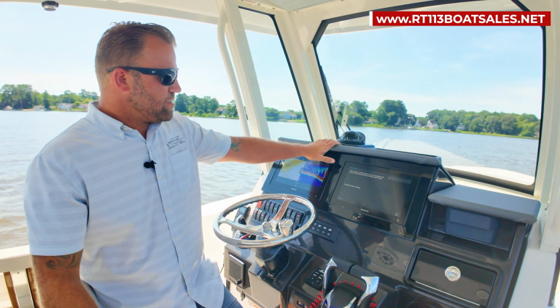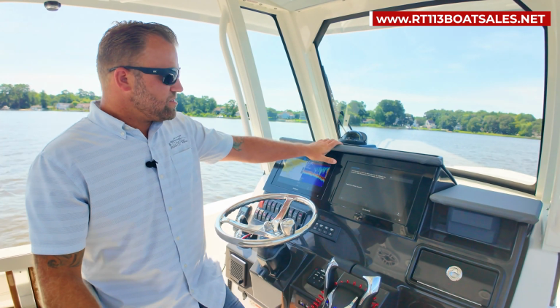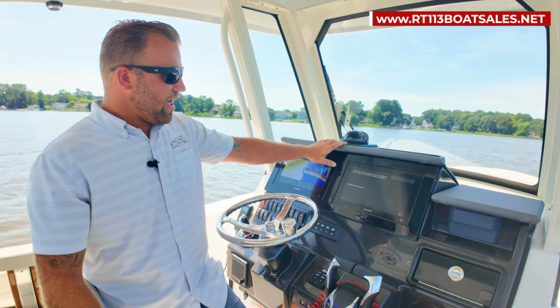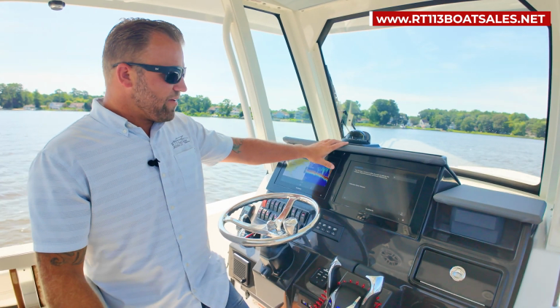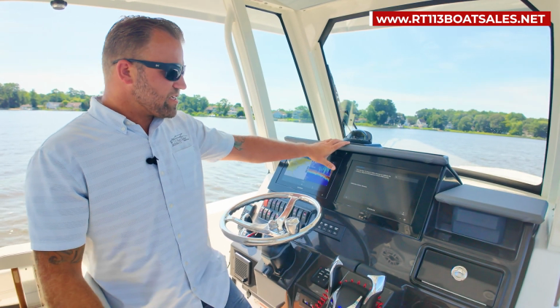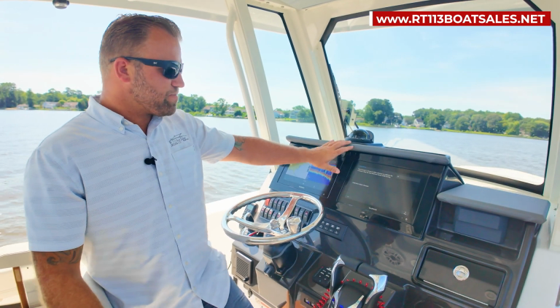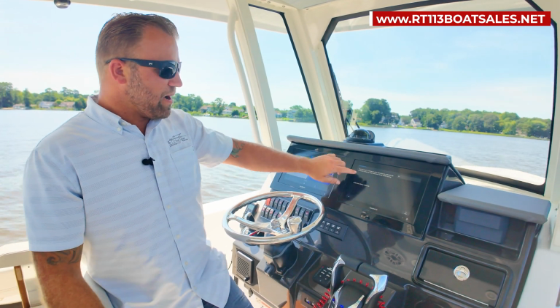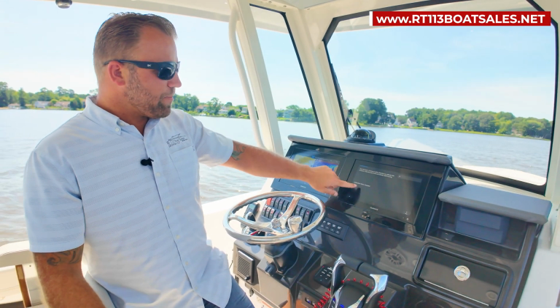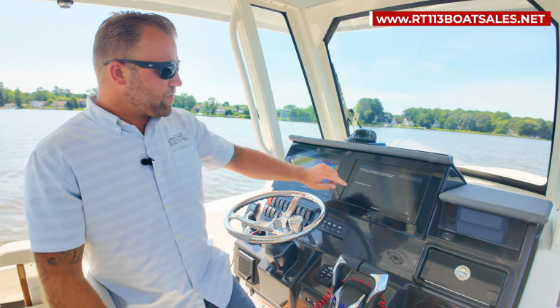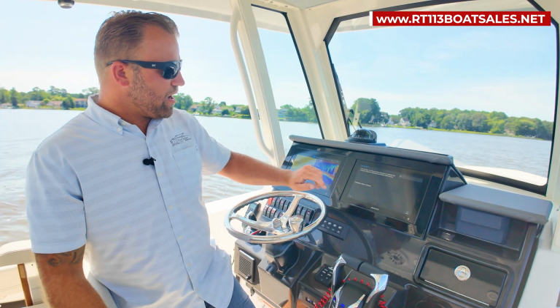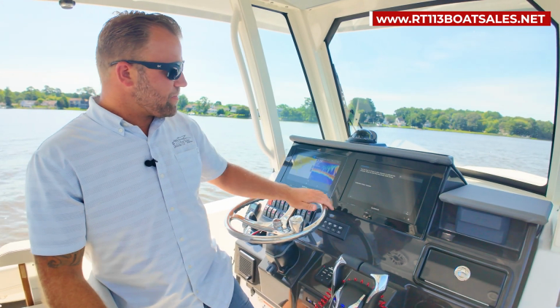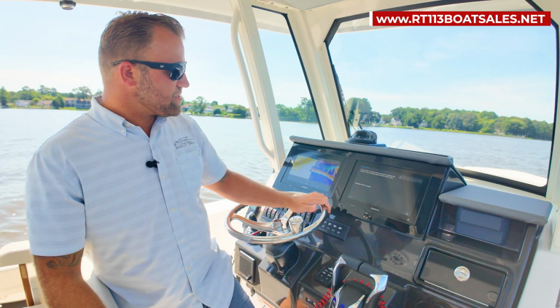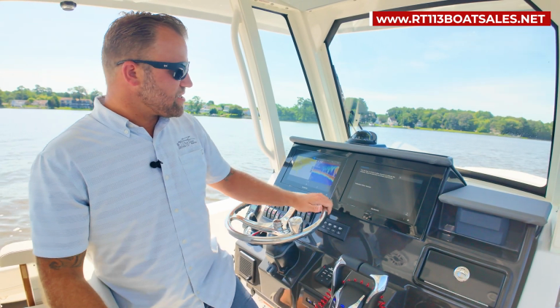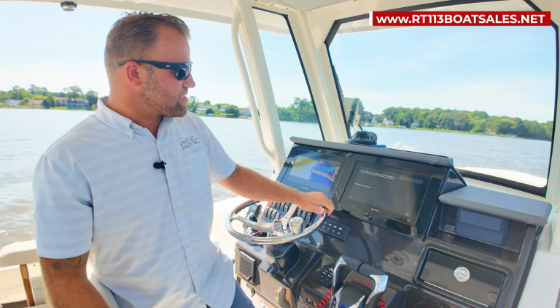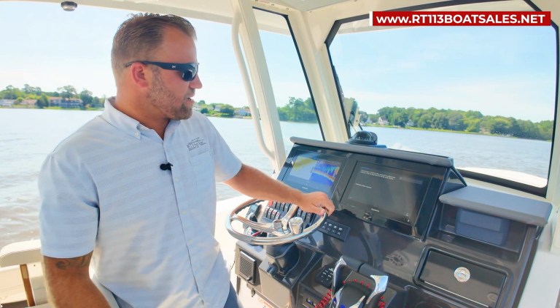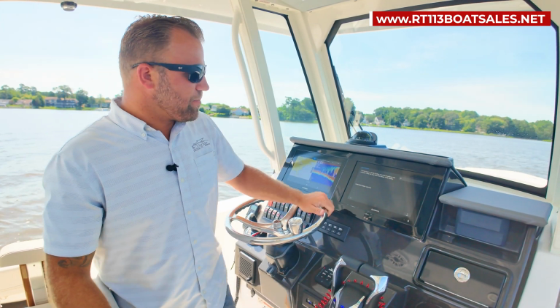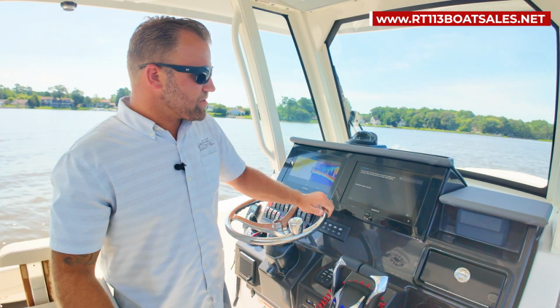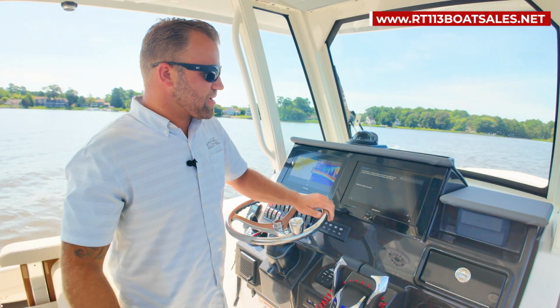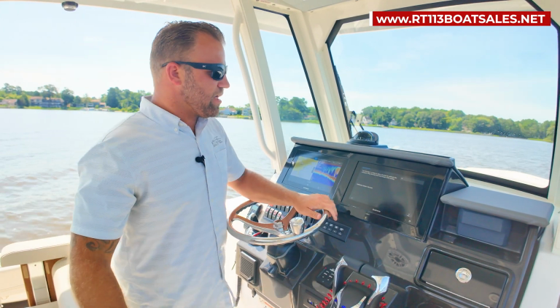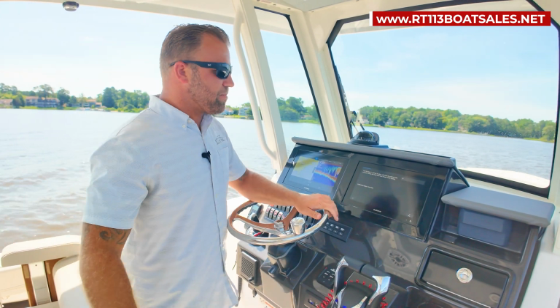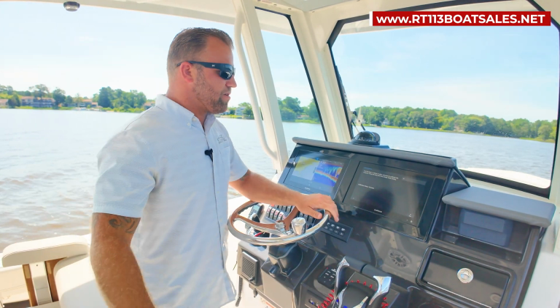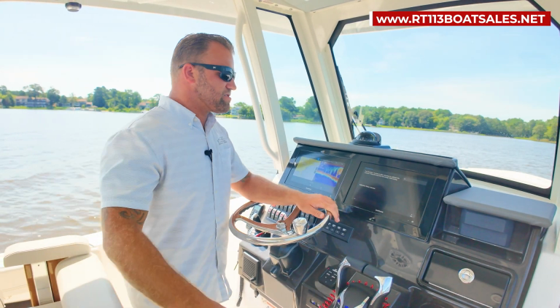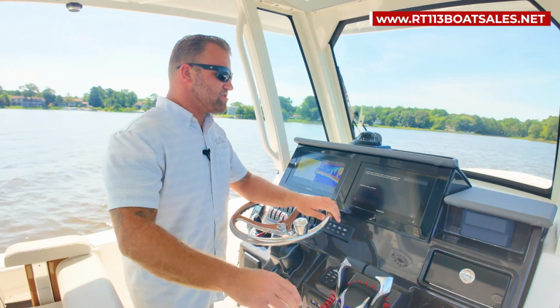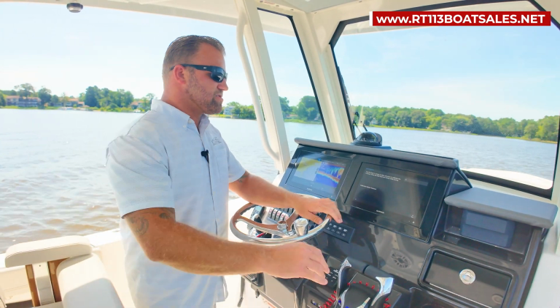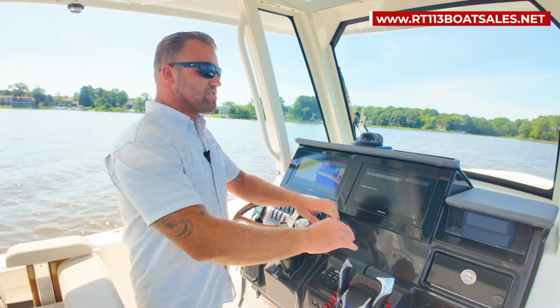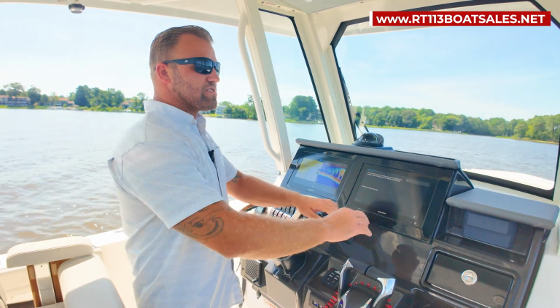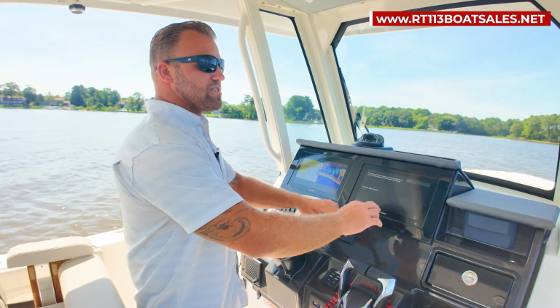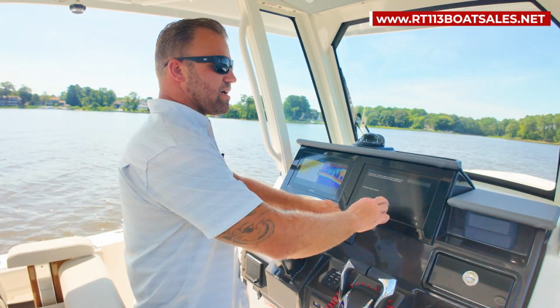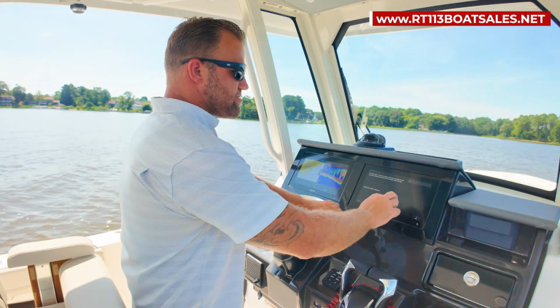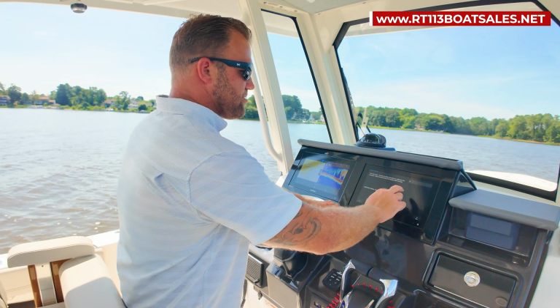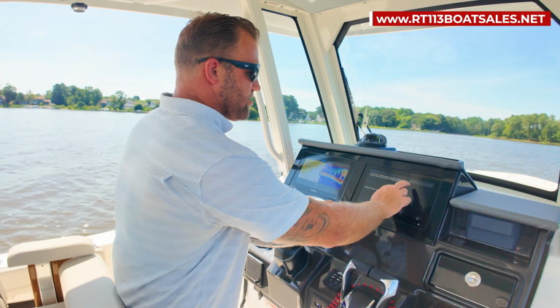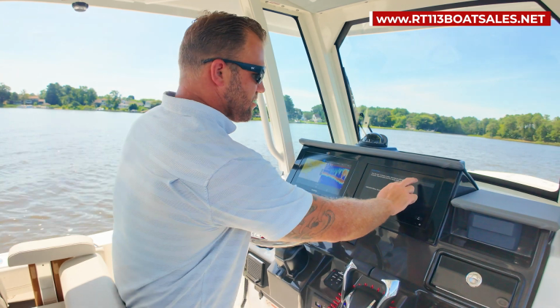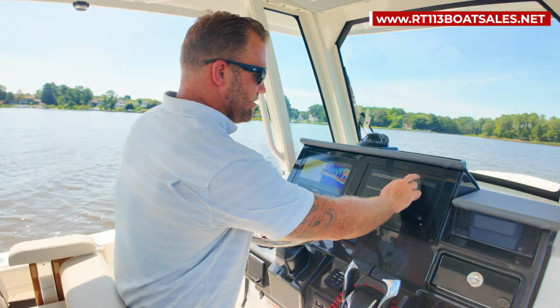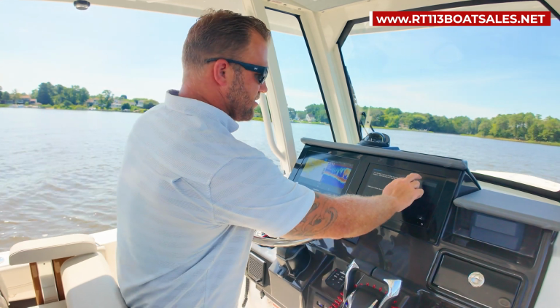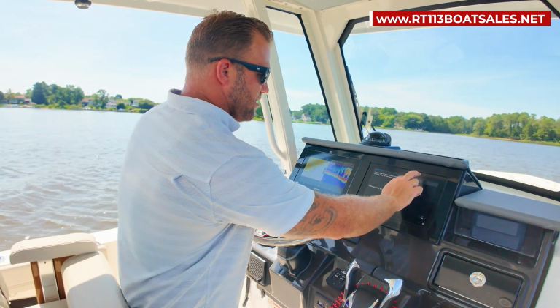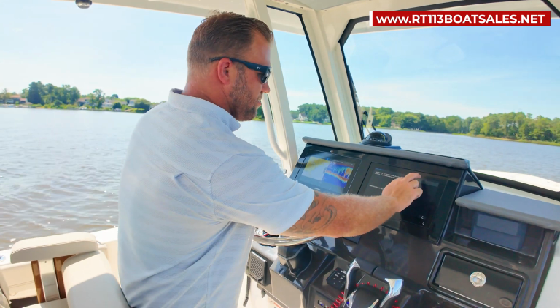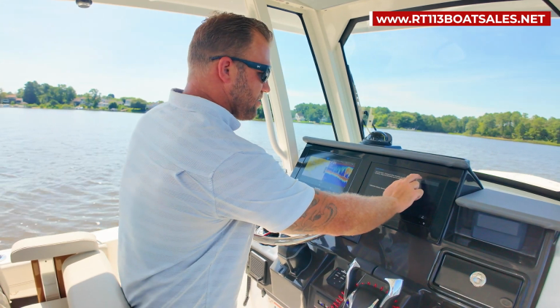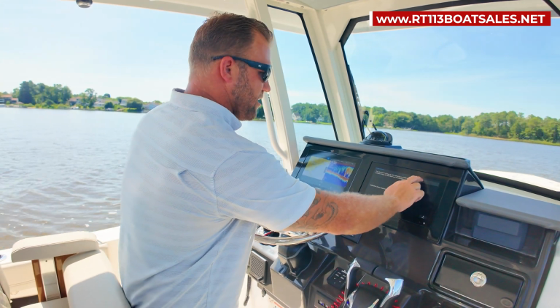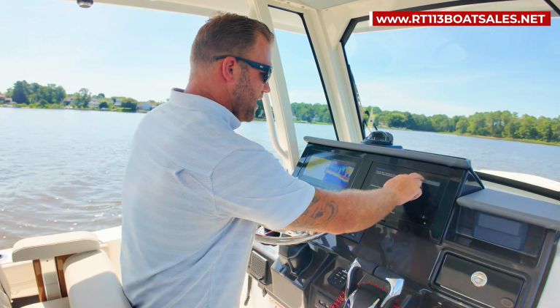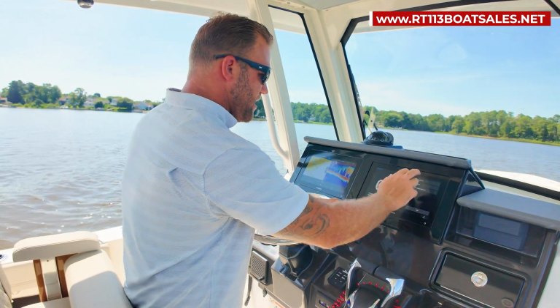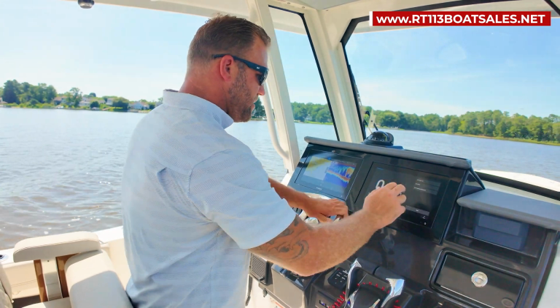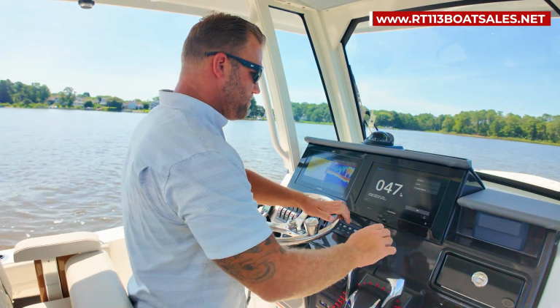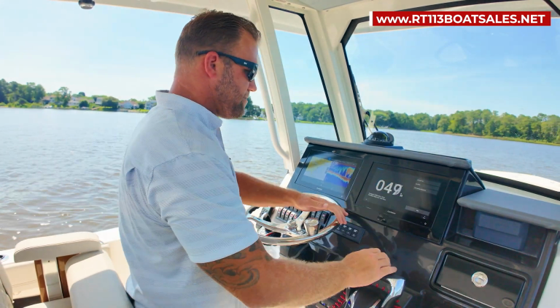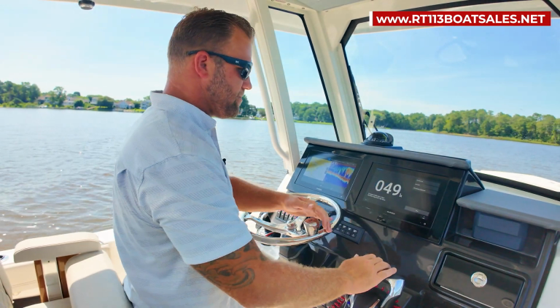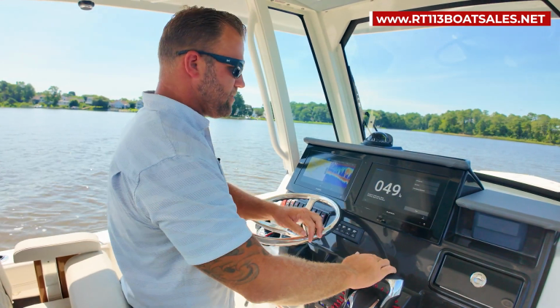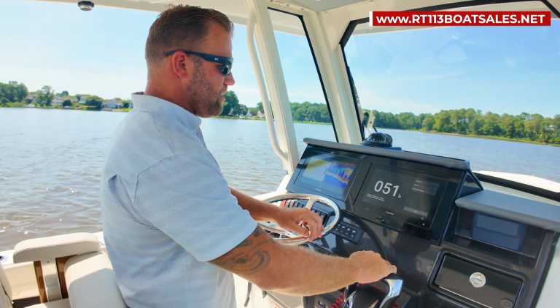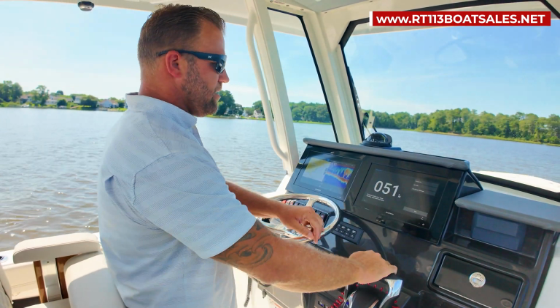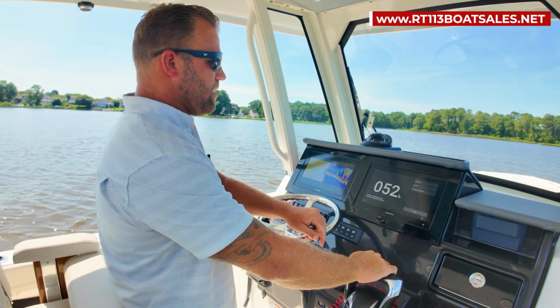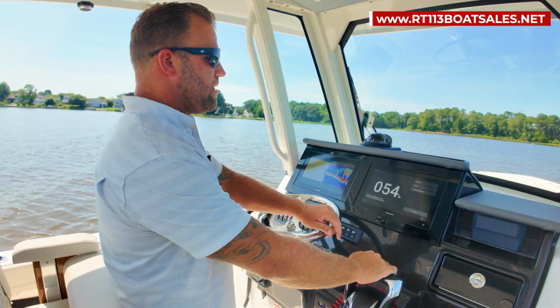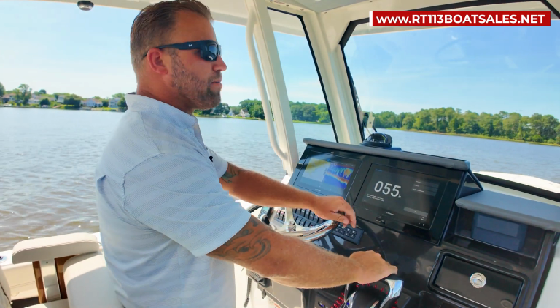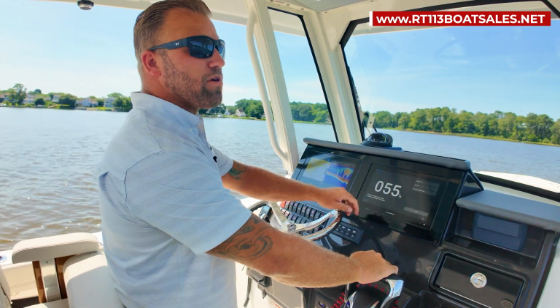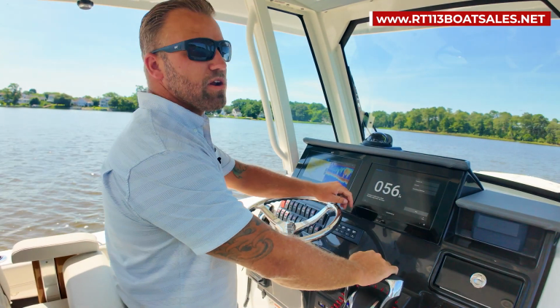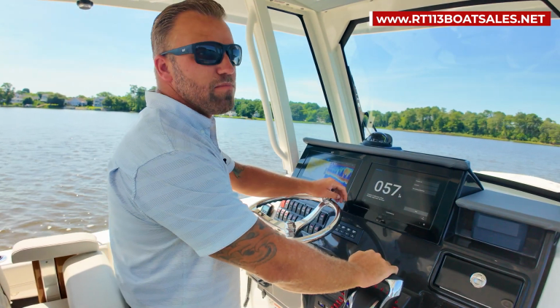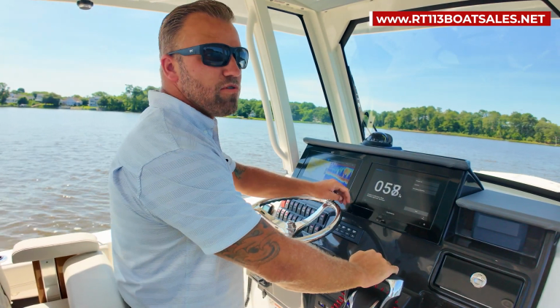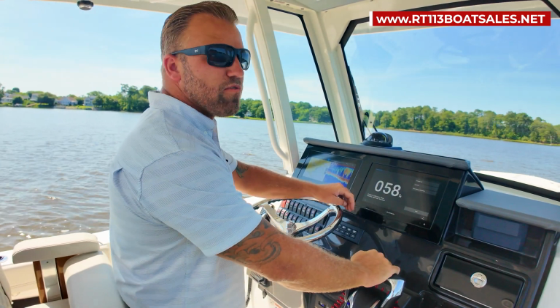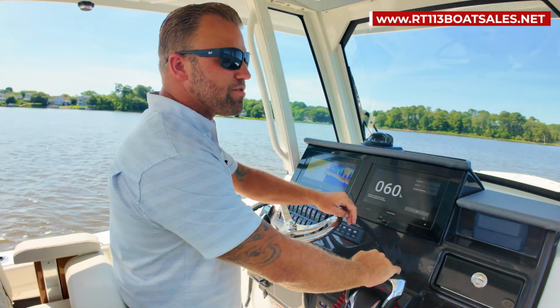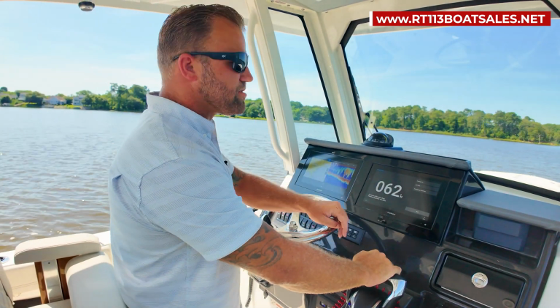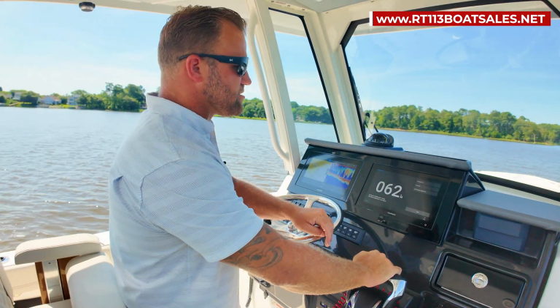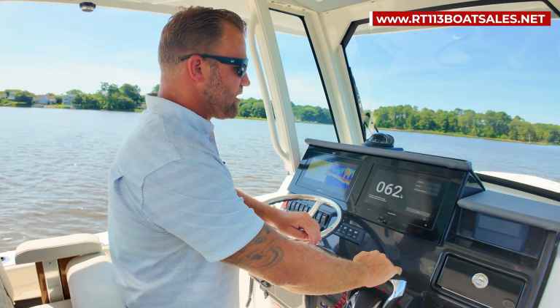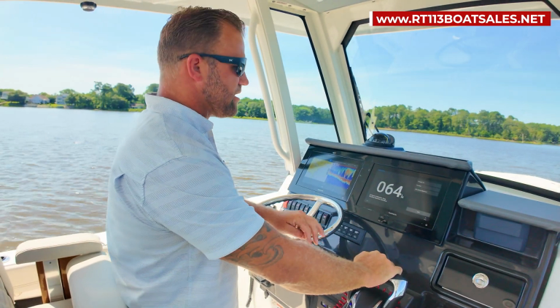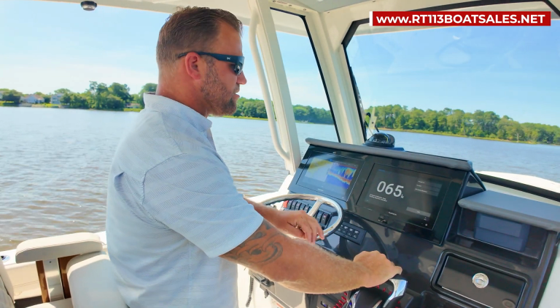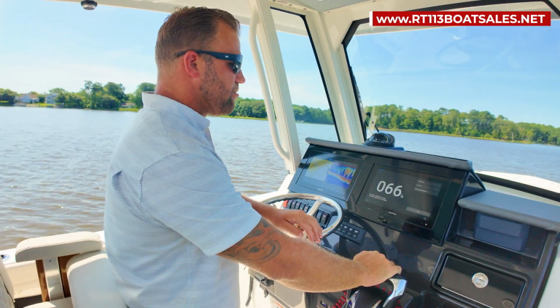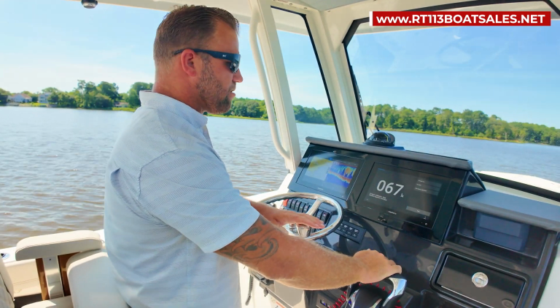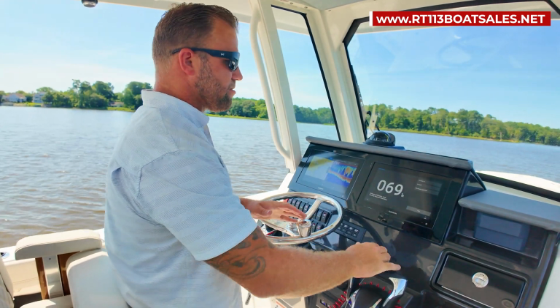Now that it's popped up and says compass calibration success, you're going to click OK and then we're going to move on to setting north.